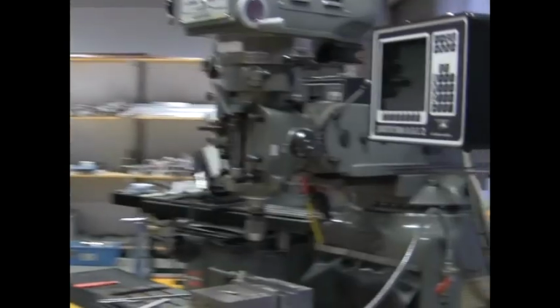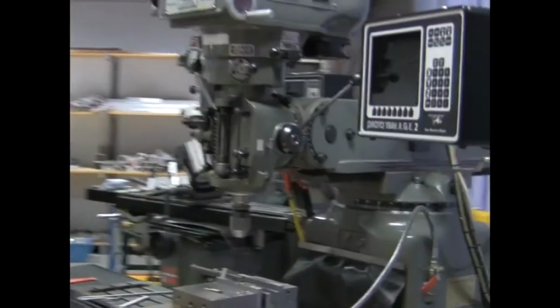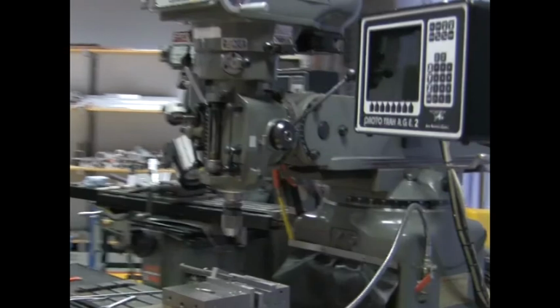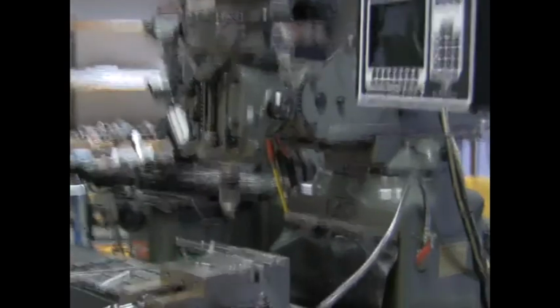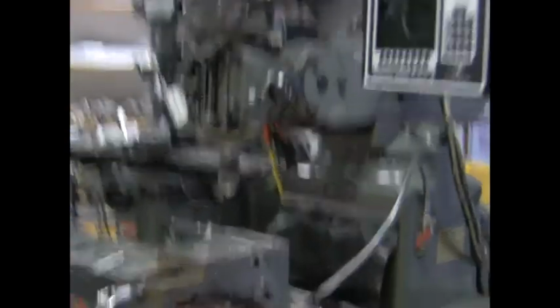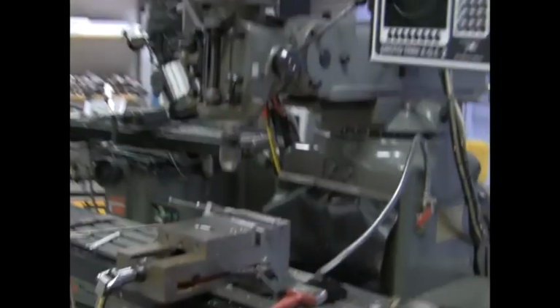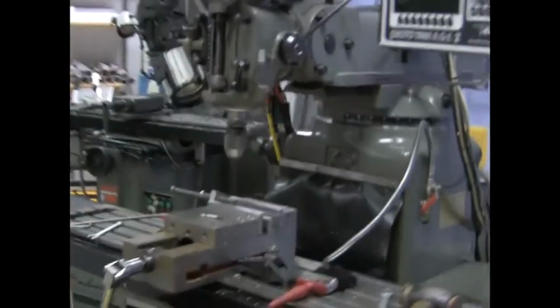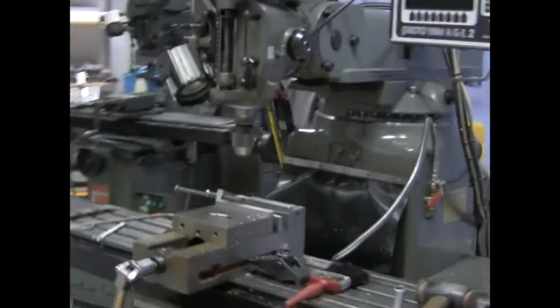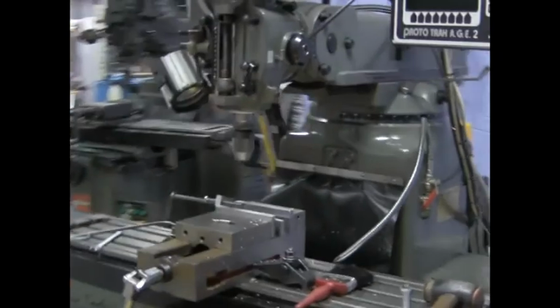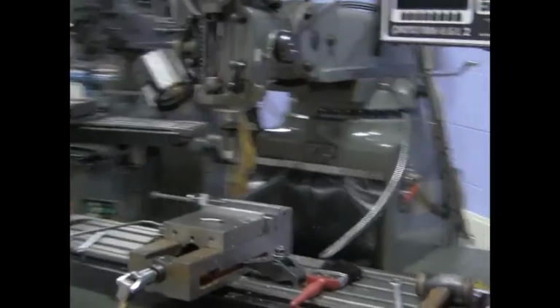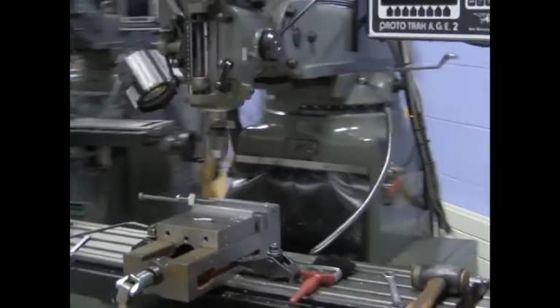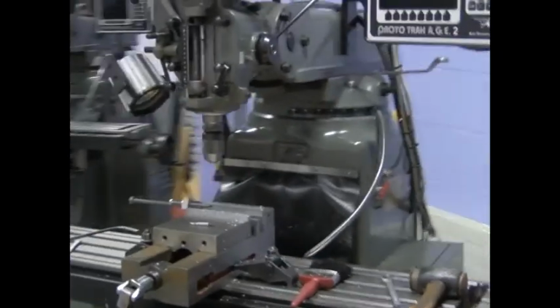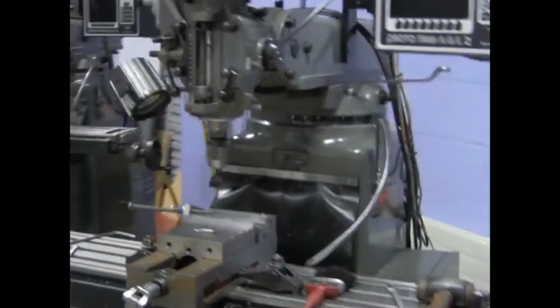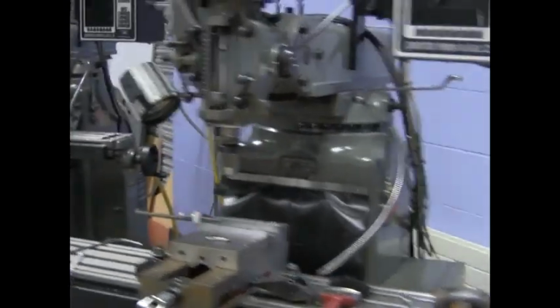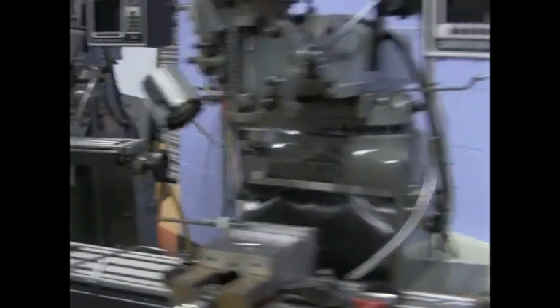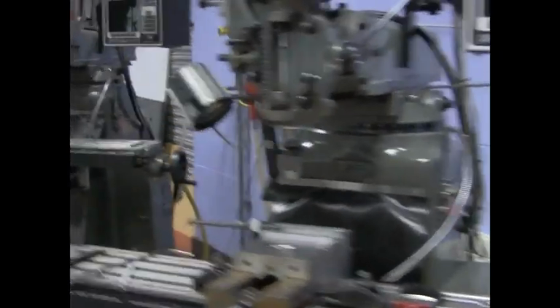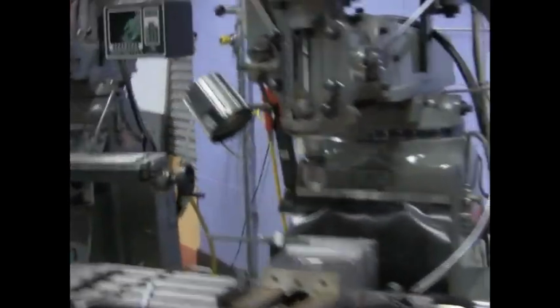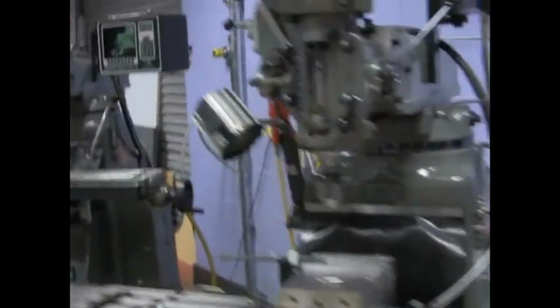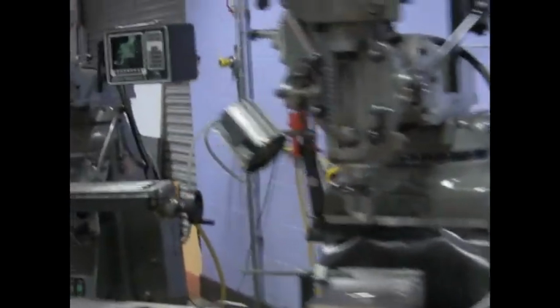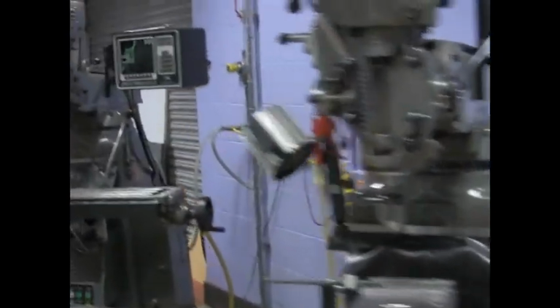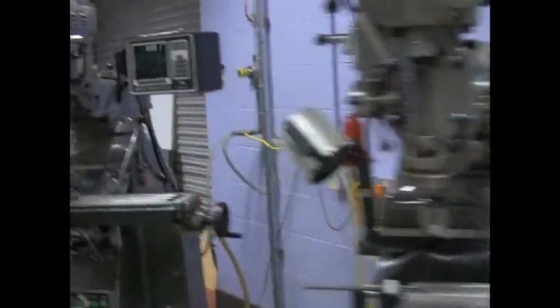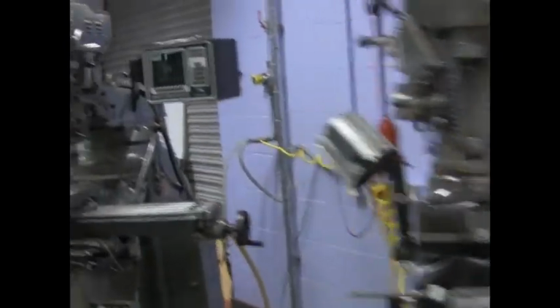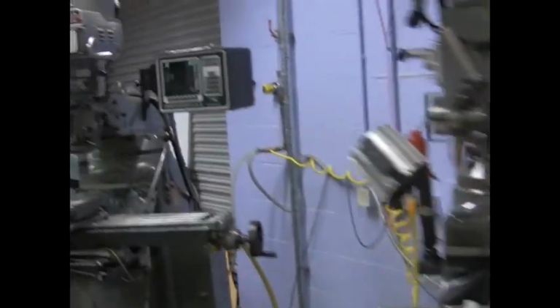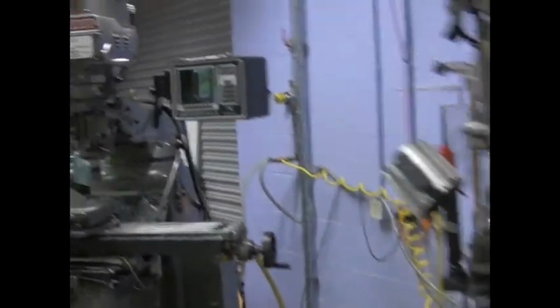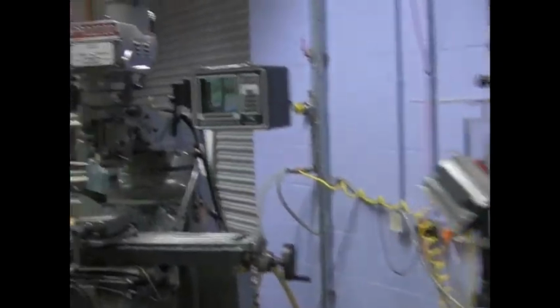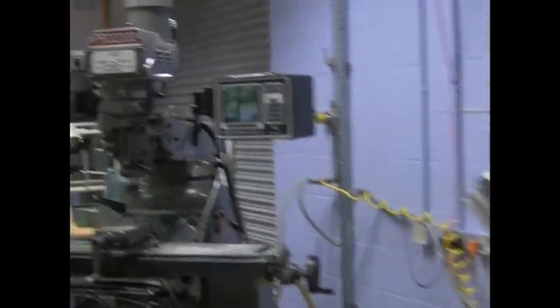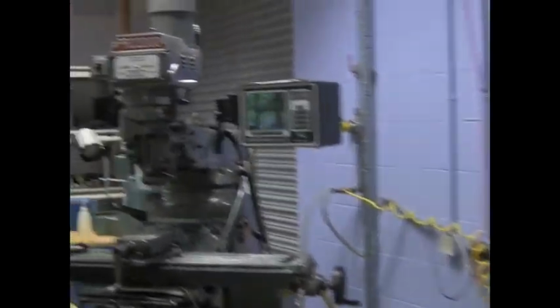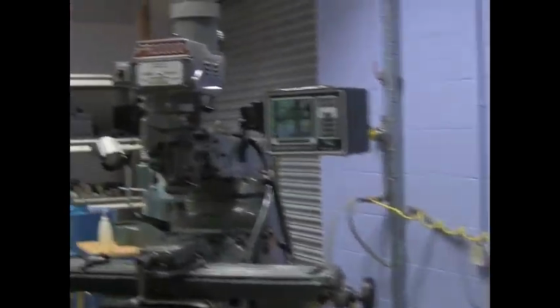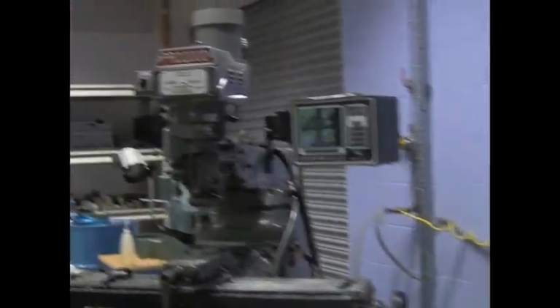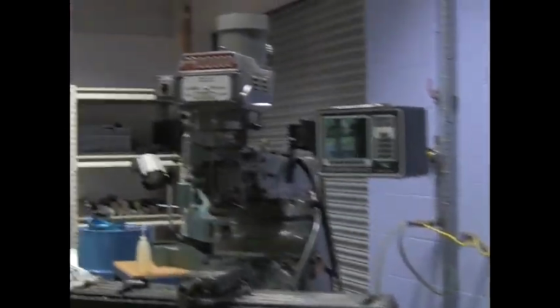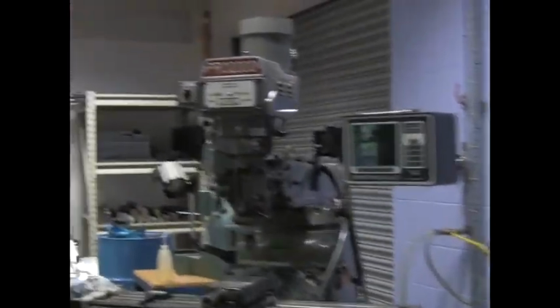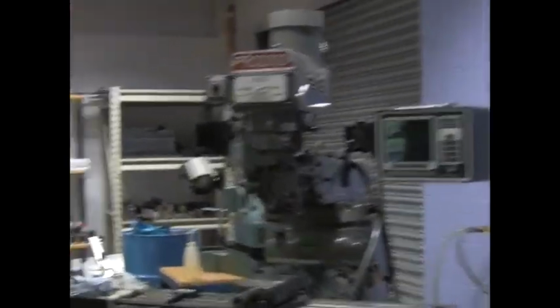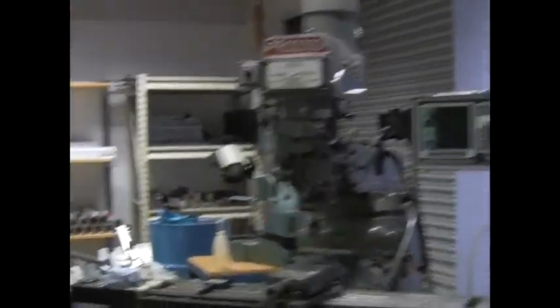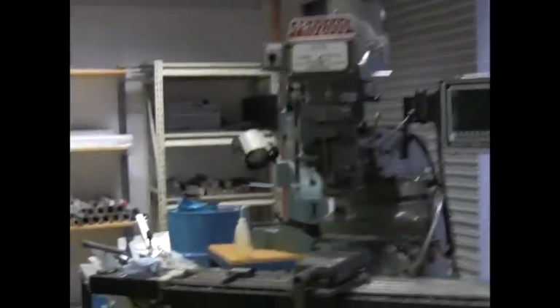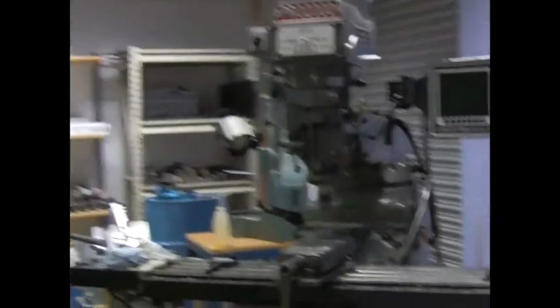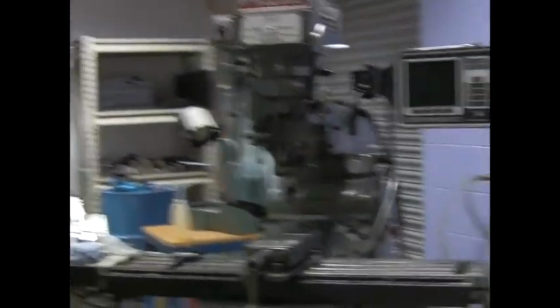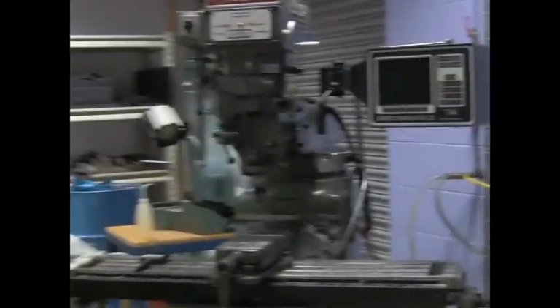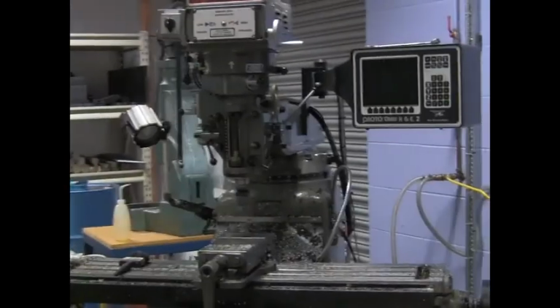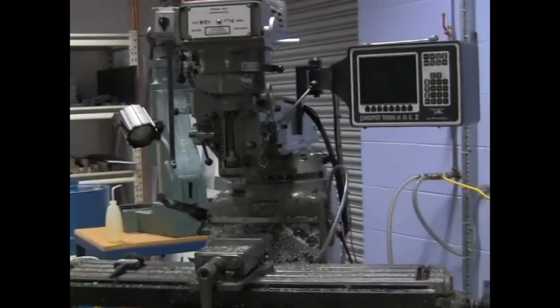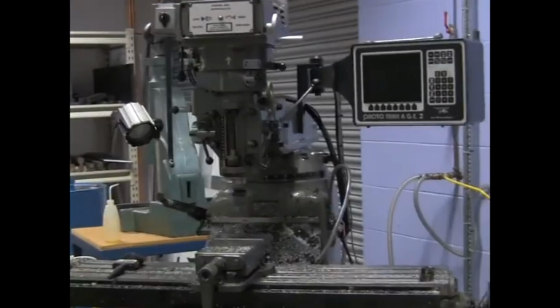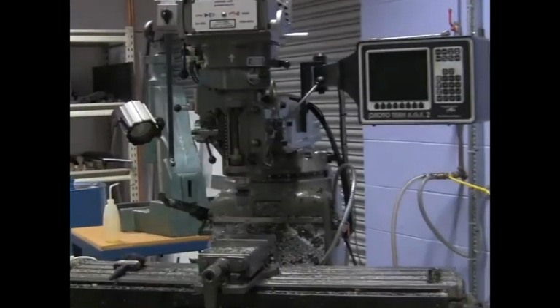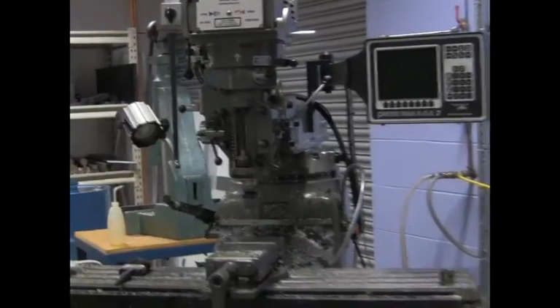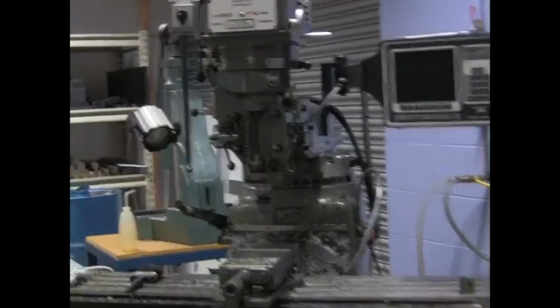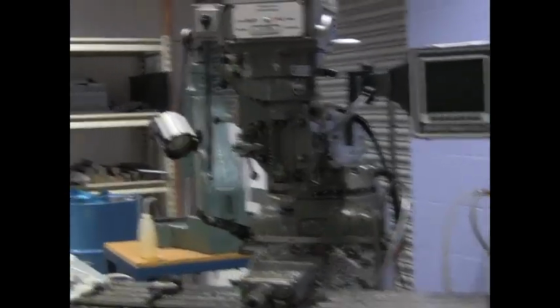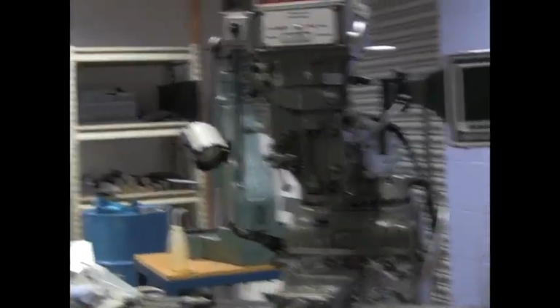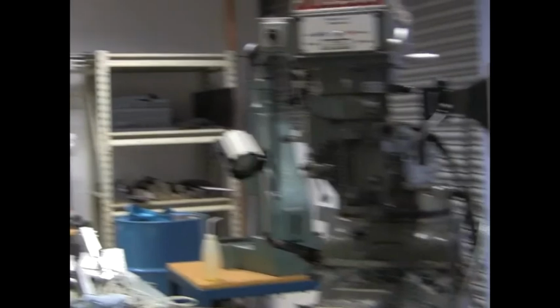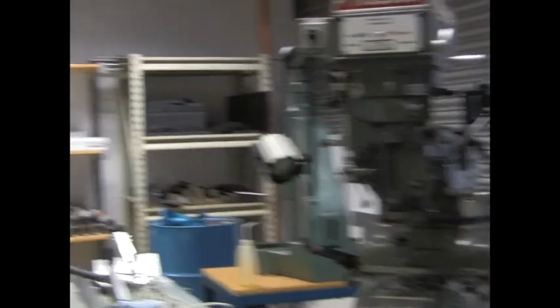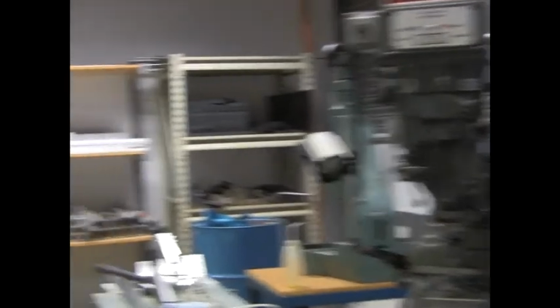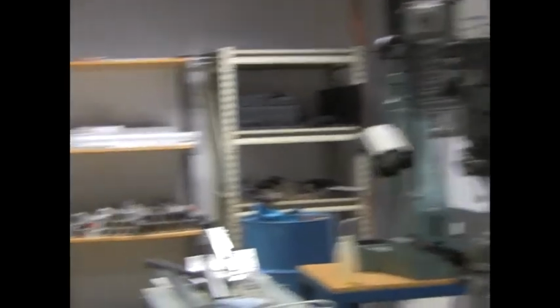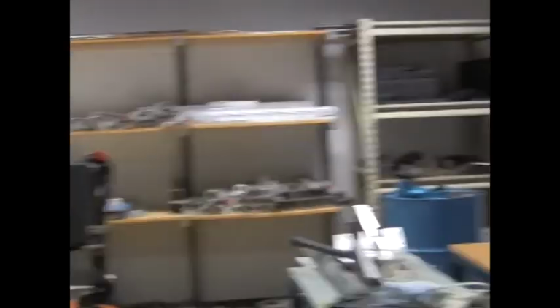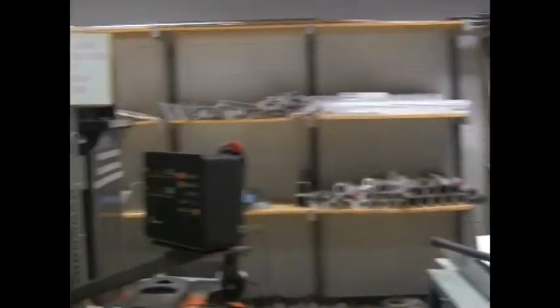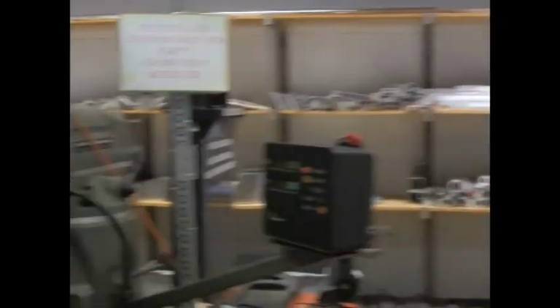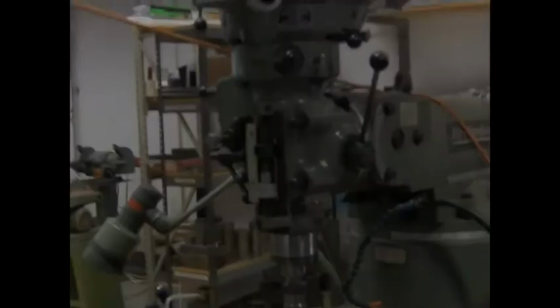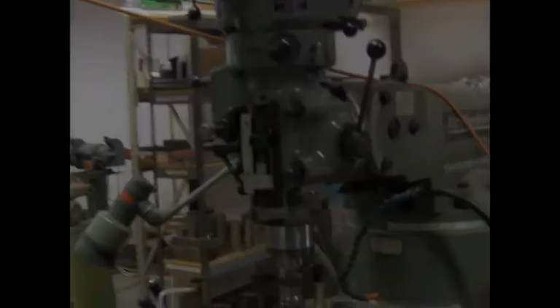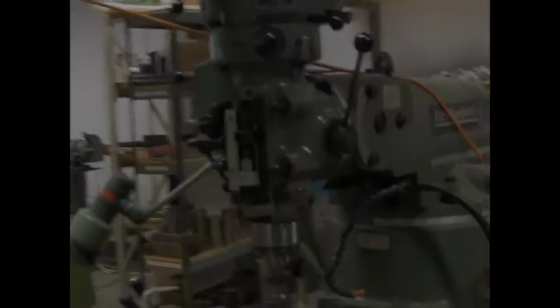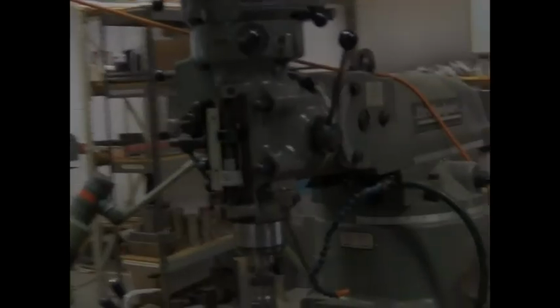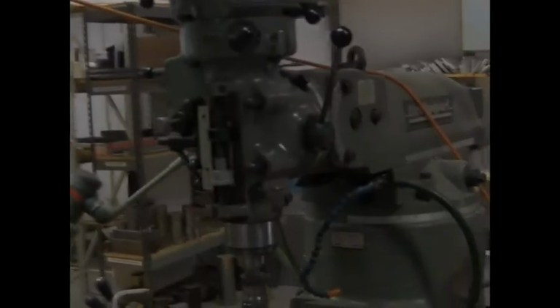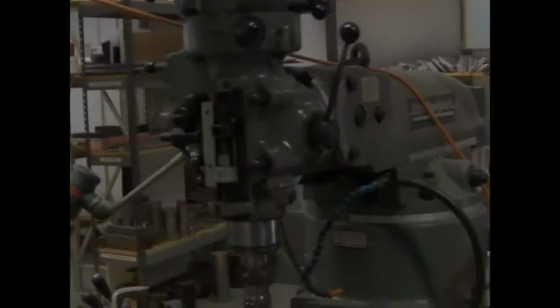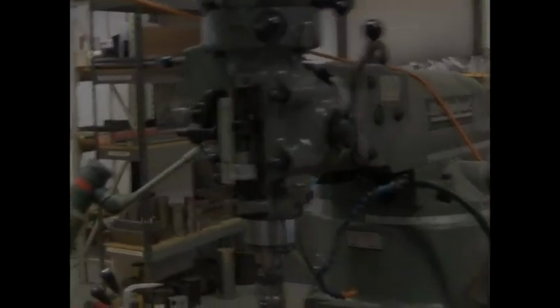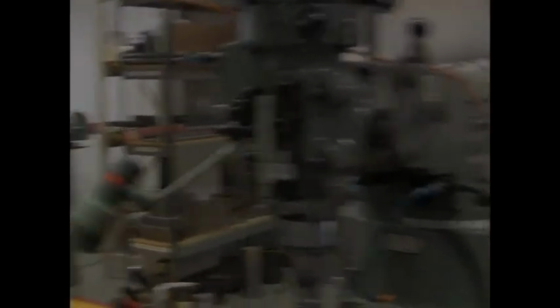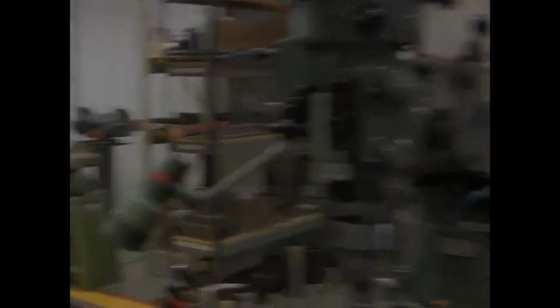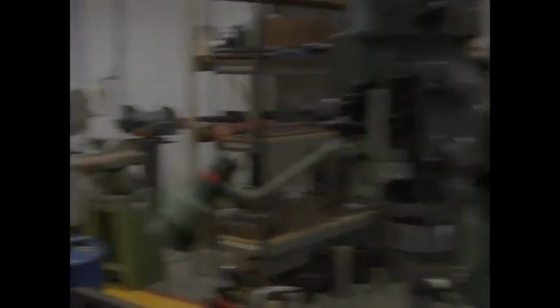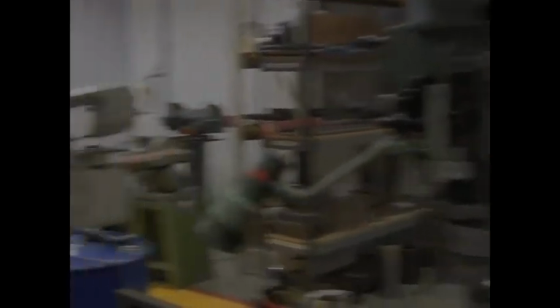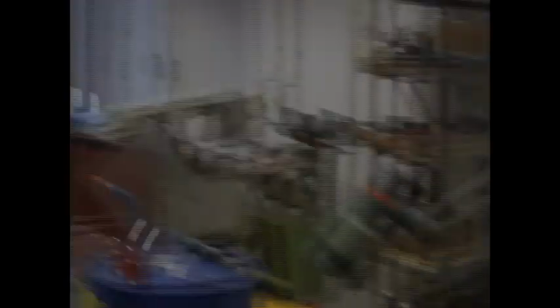Here's some of the machinery you might find yourself using during your course here in DCU — from cutting to moulding tools, everything to bring your design to life.